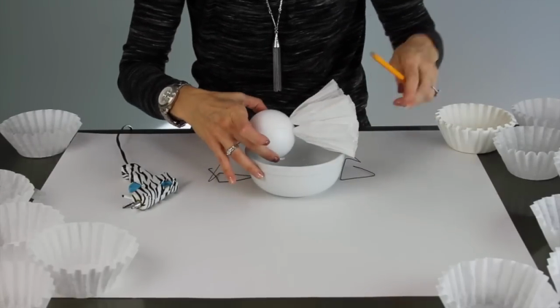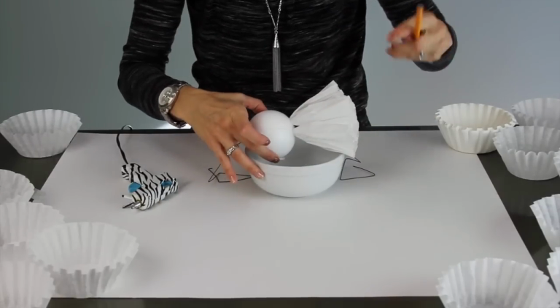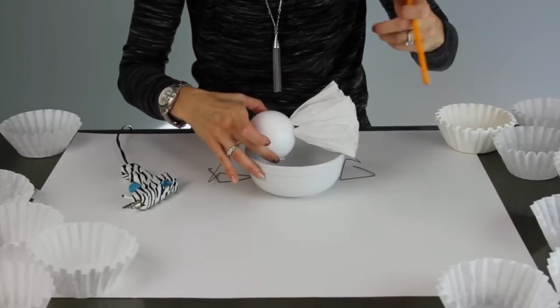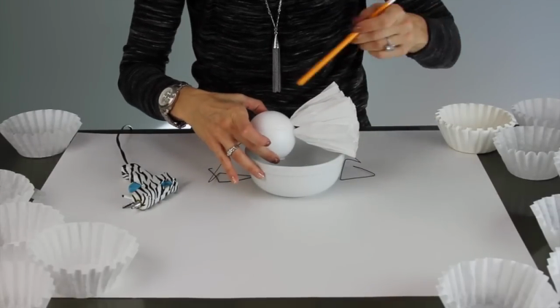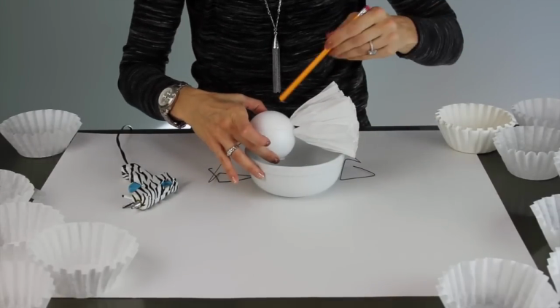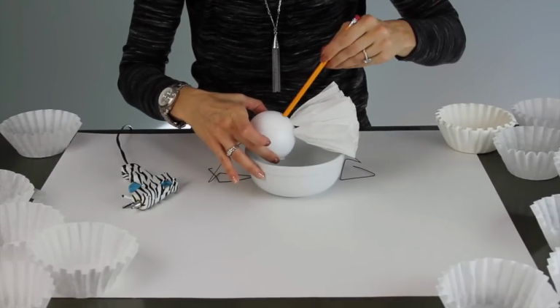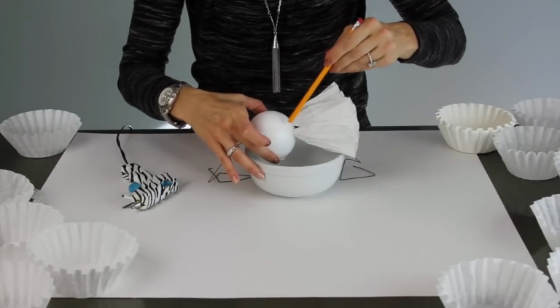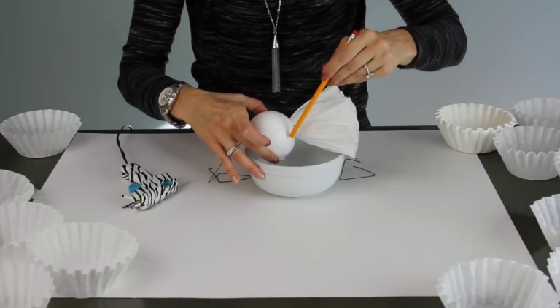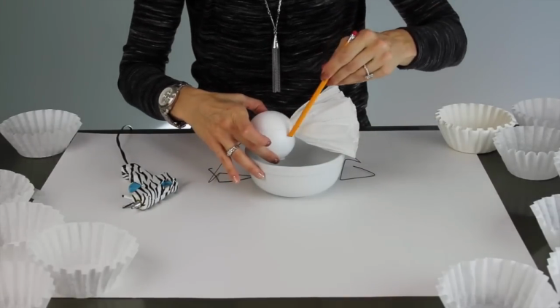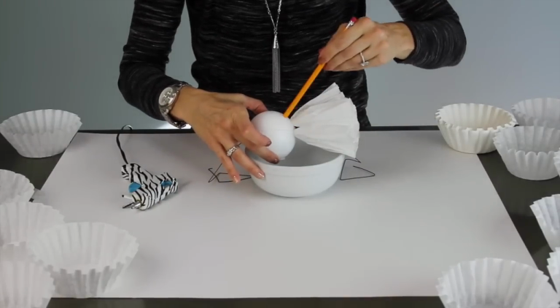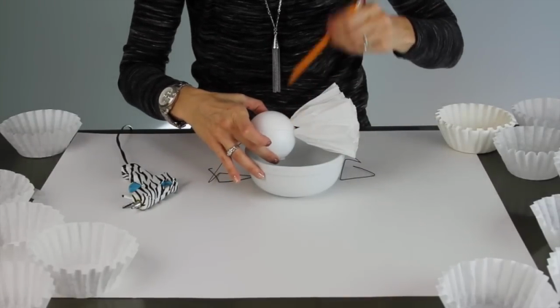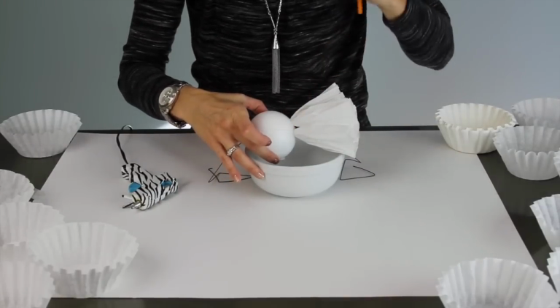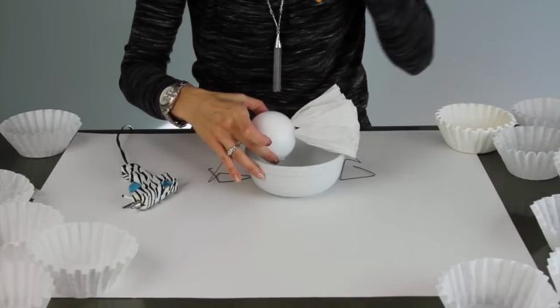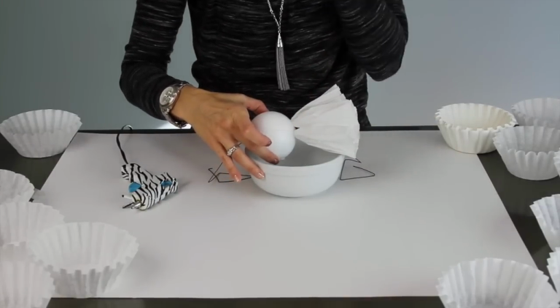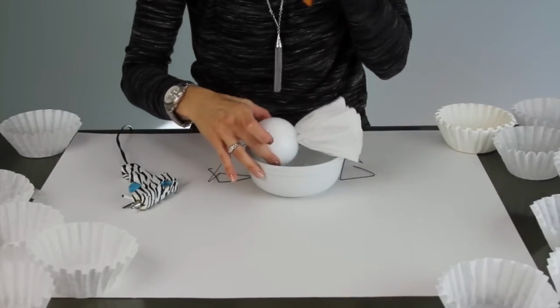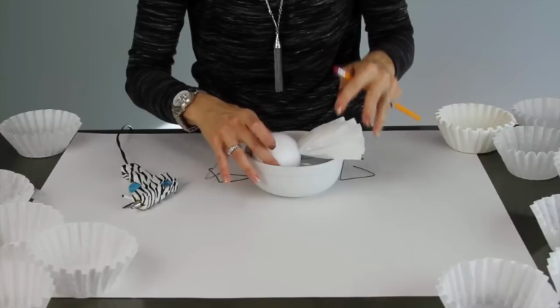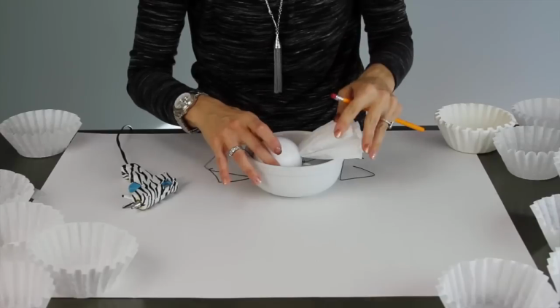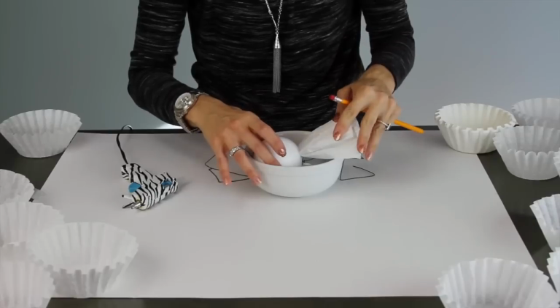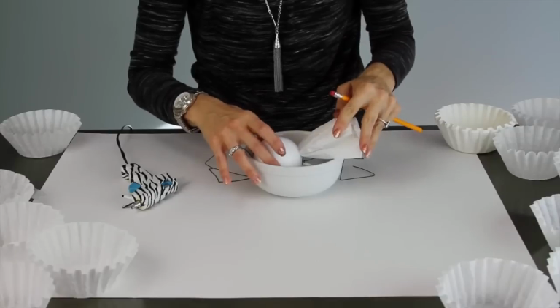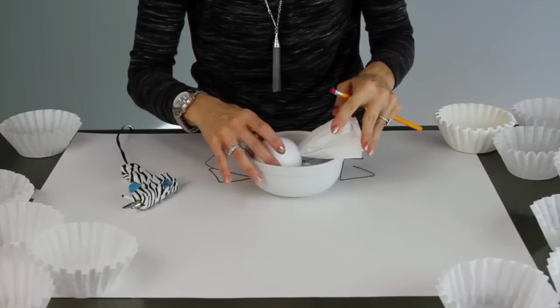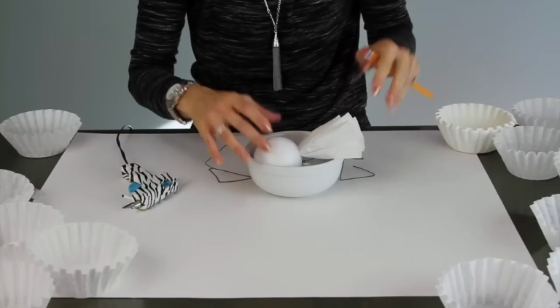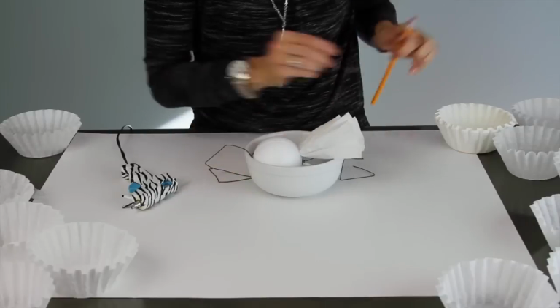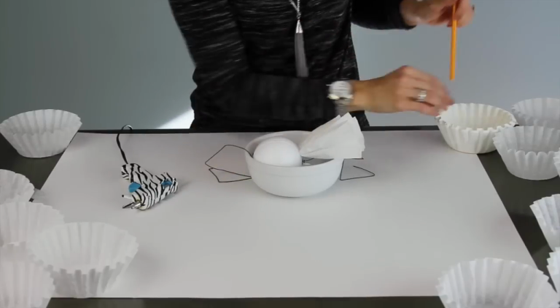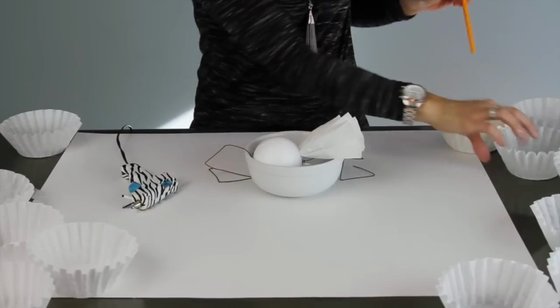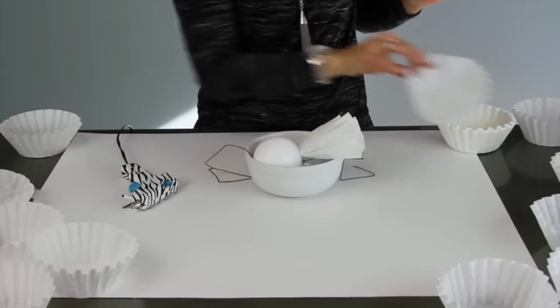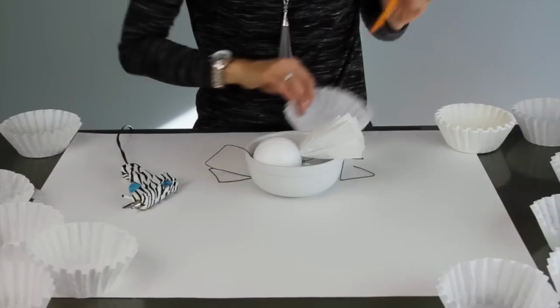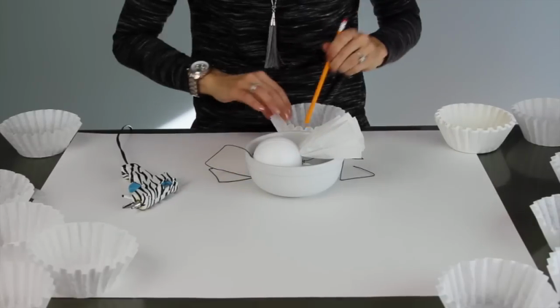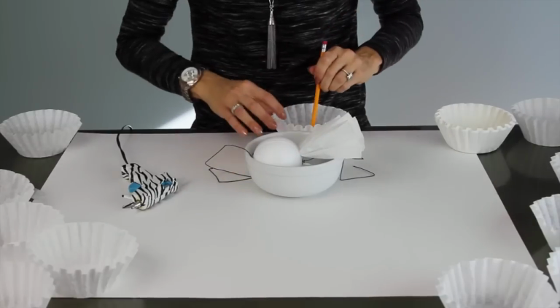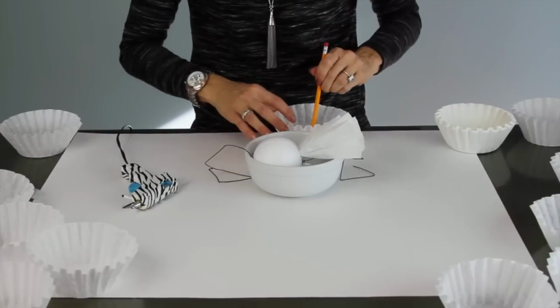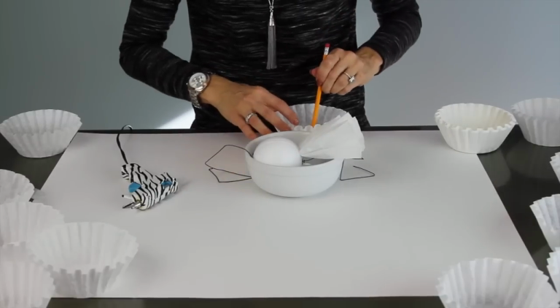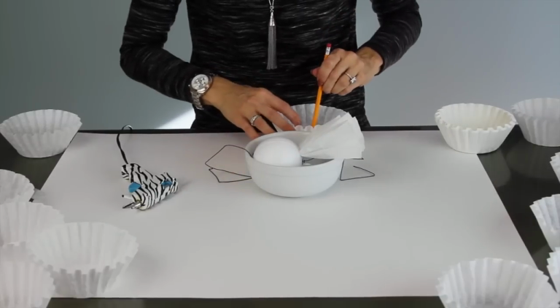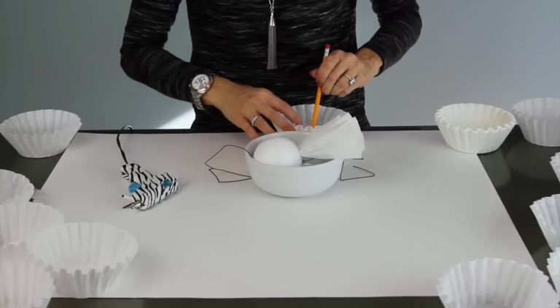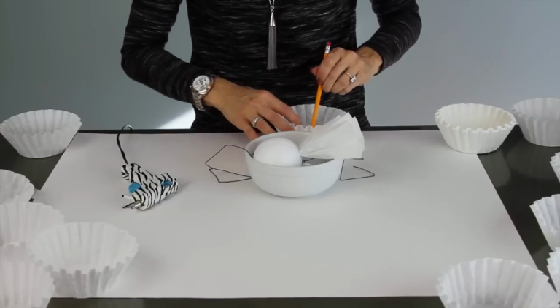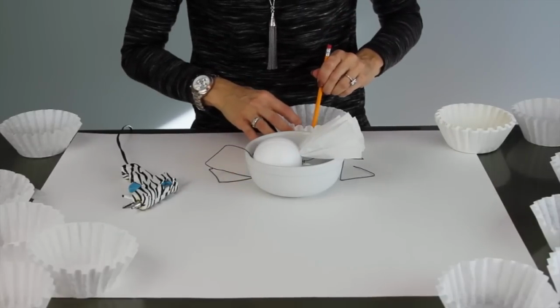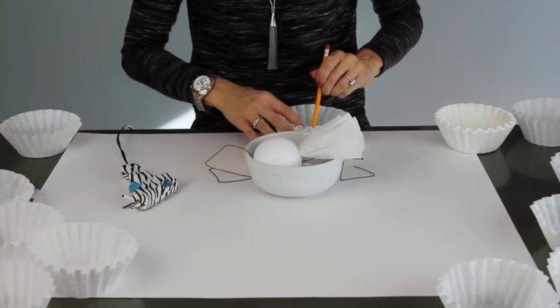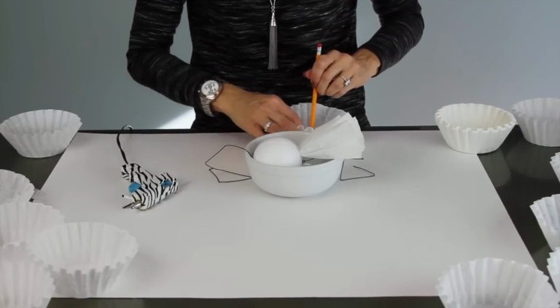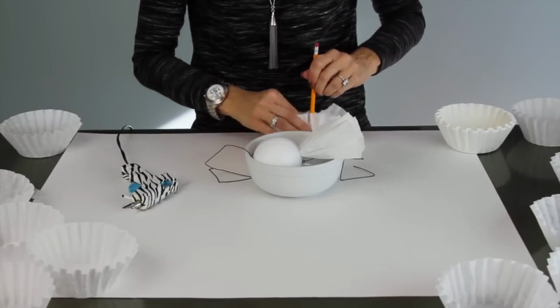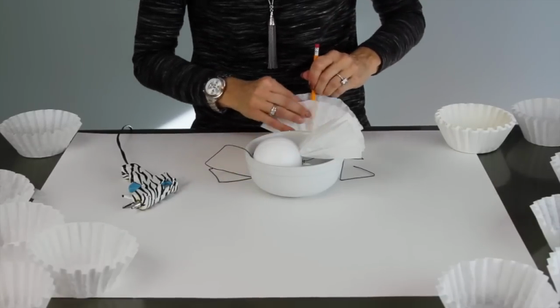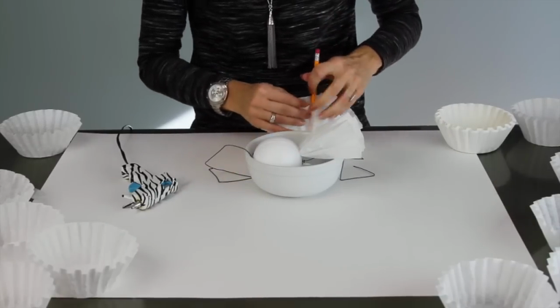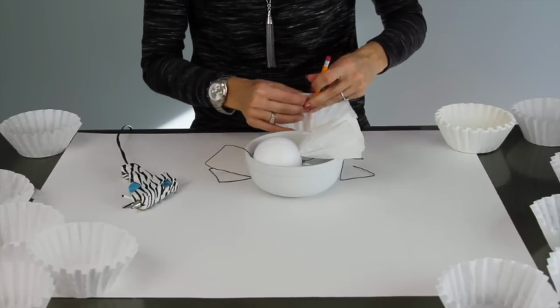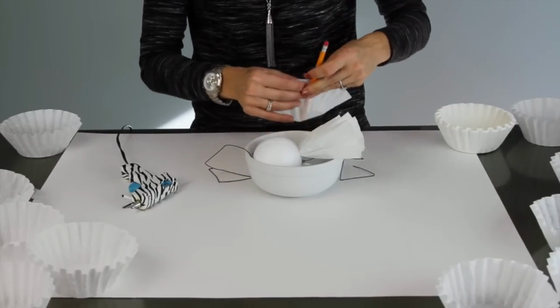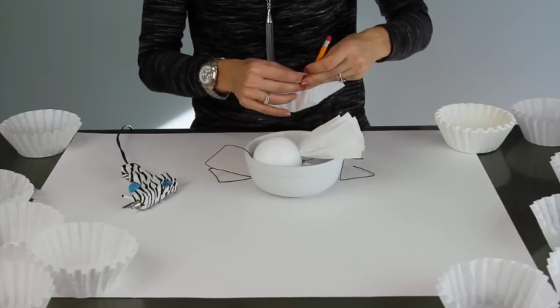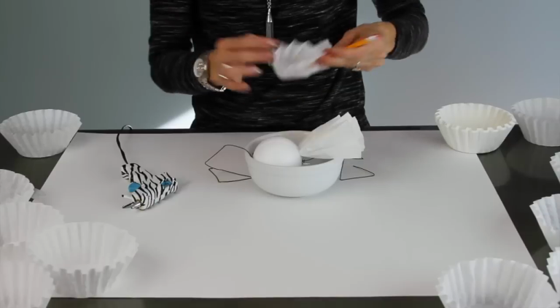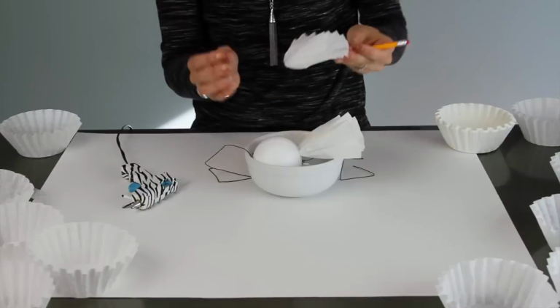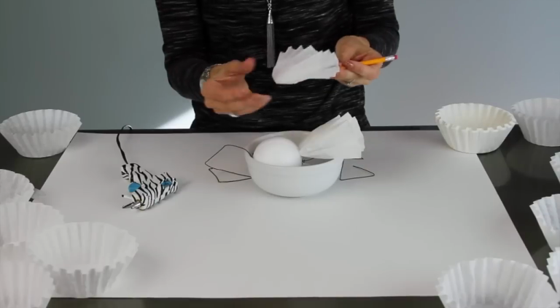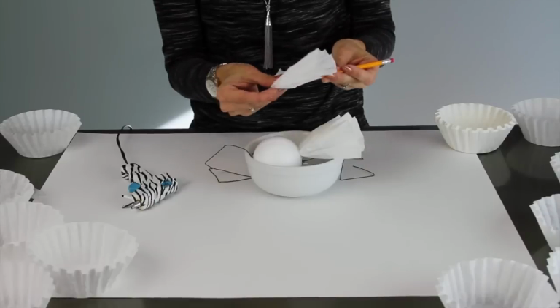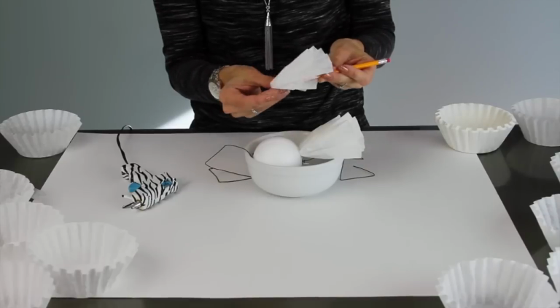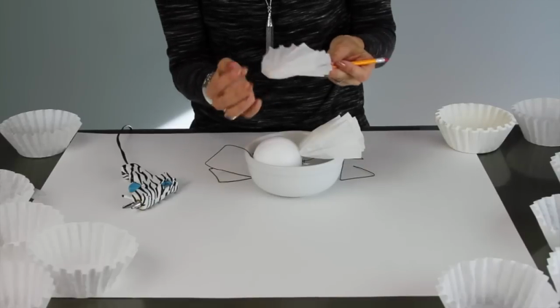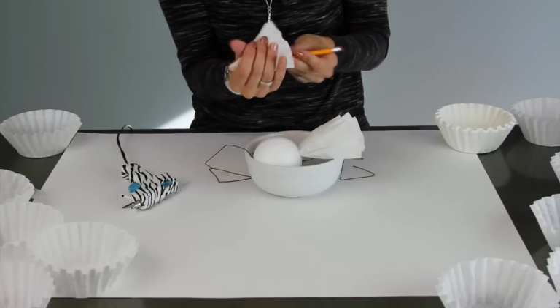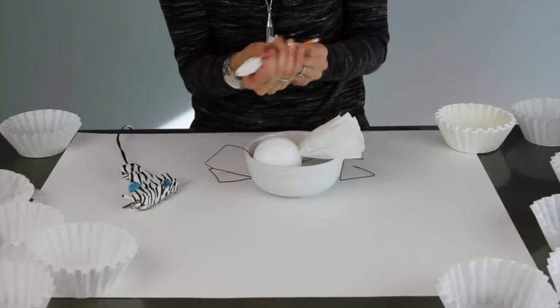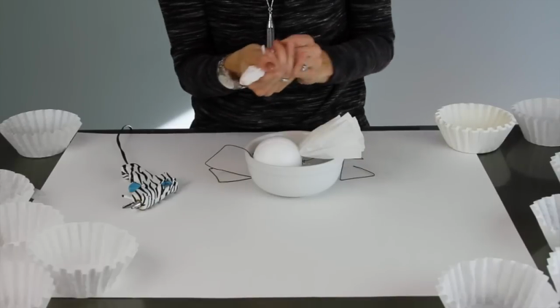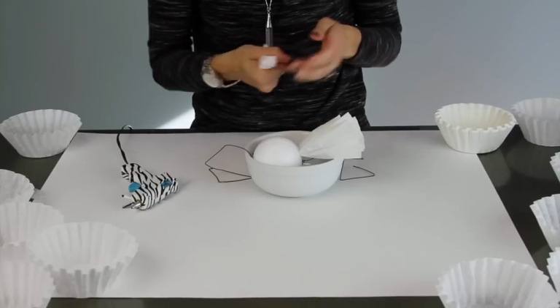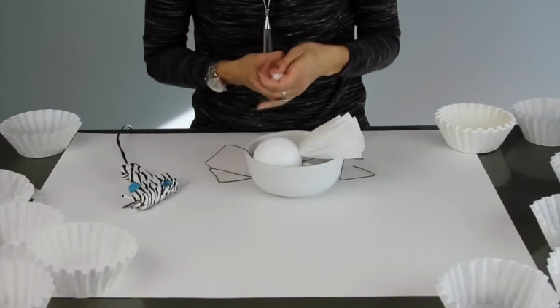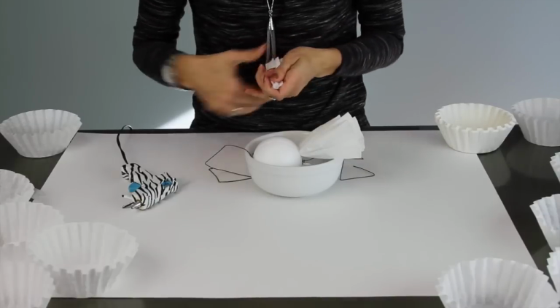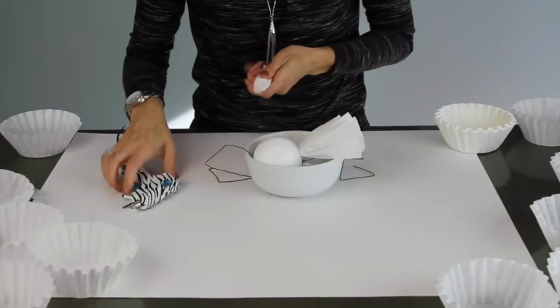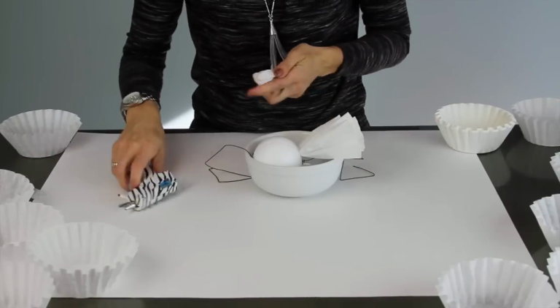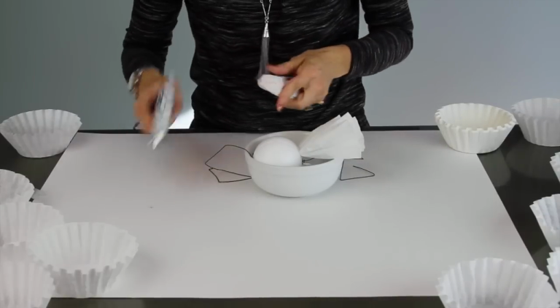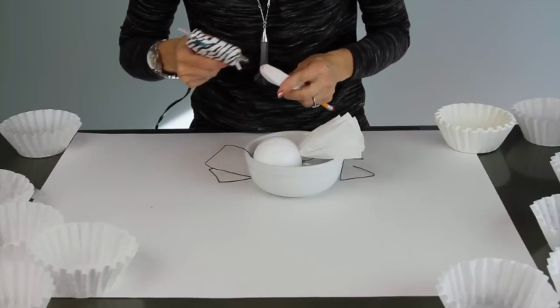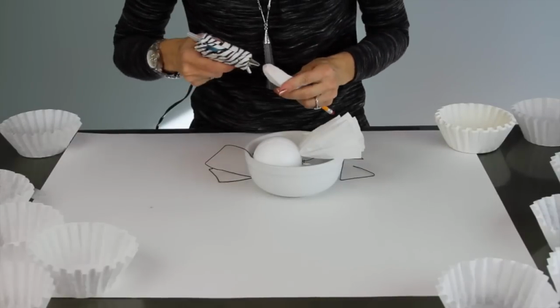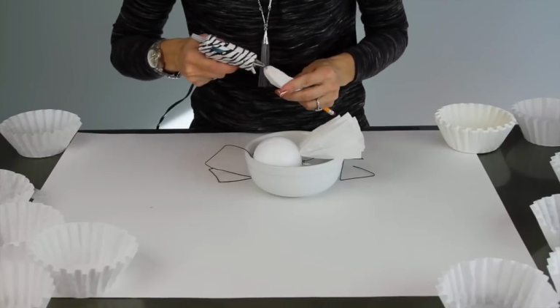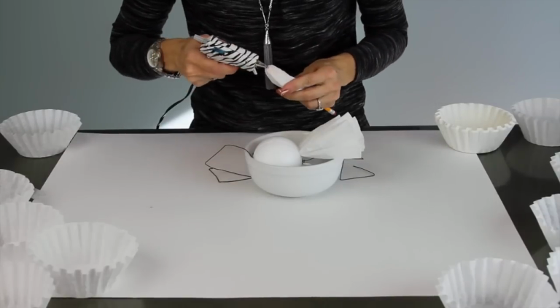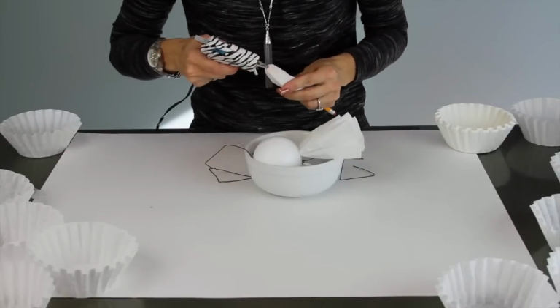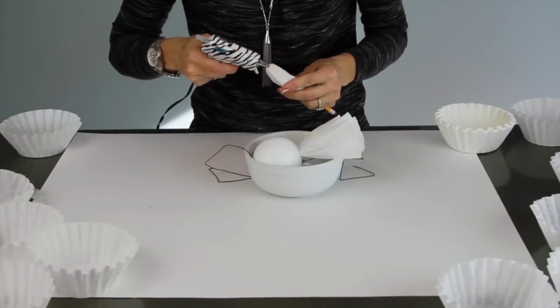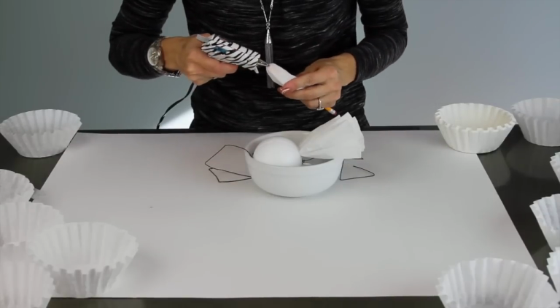Just continue this process throughout the entire project. I placed all of my filters about a half an inch apart.